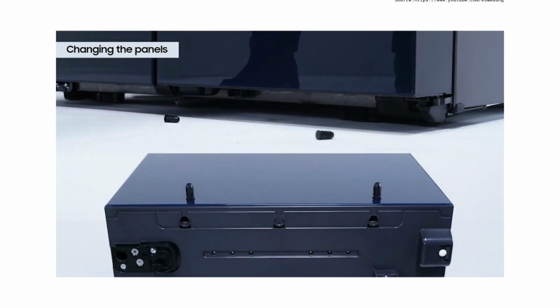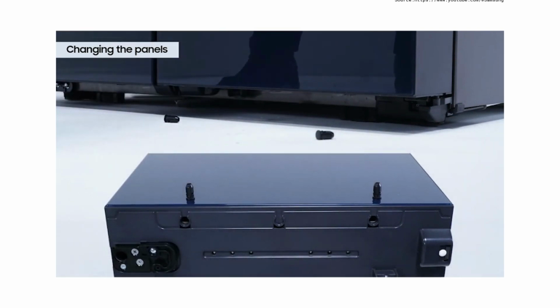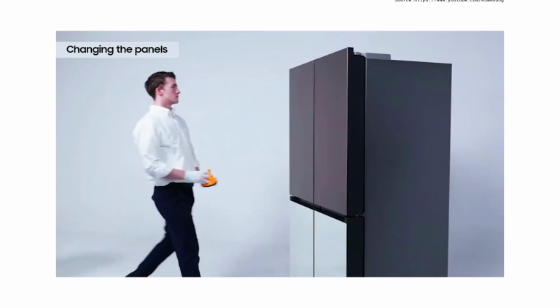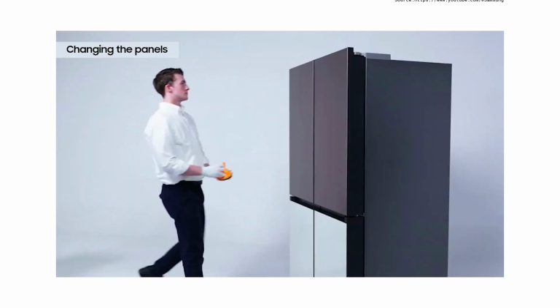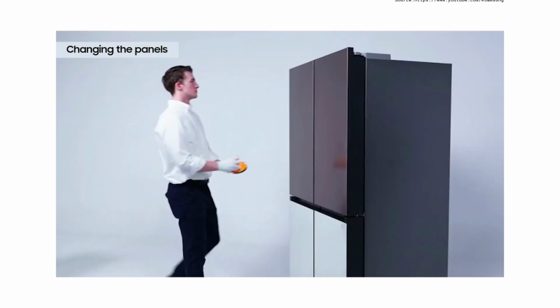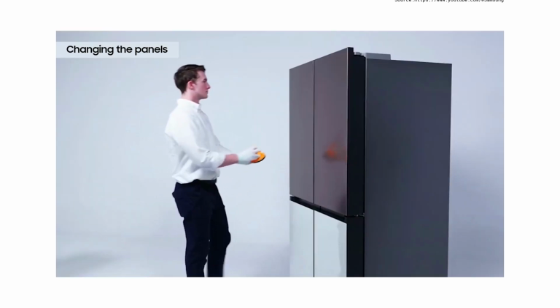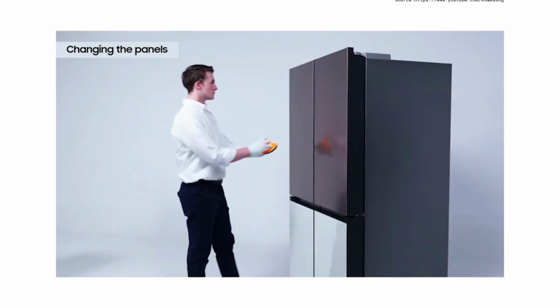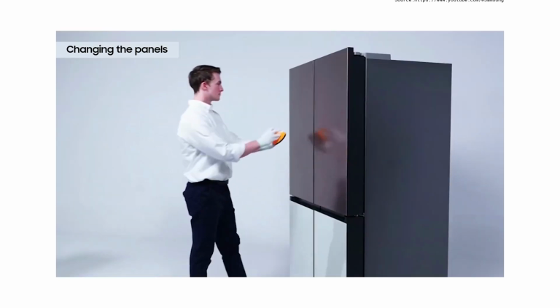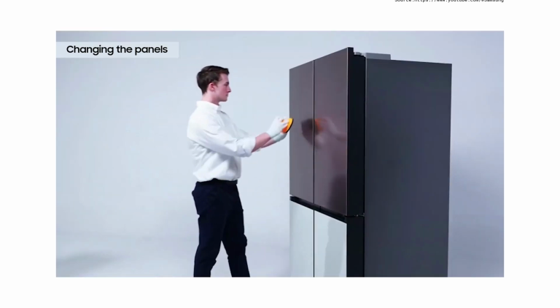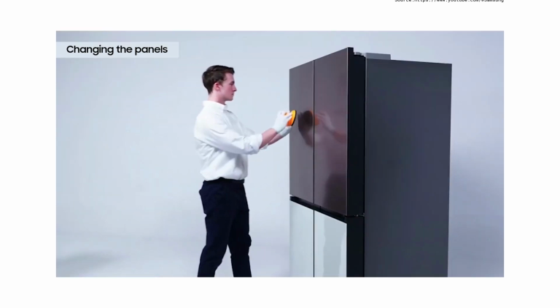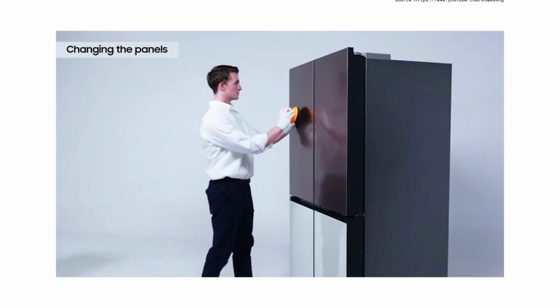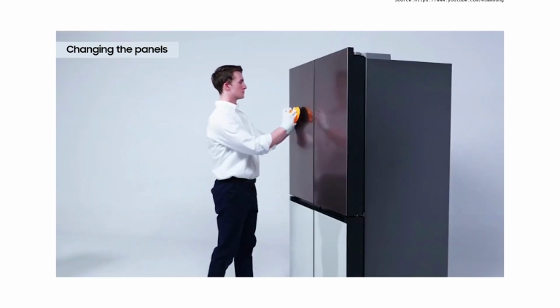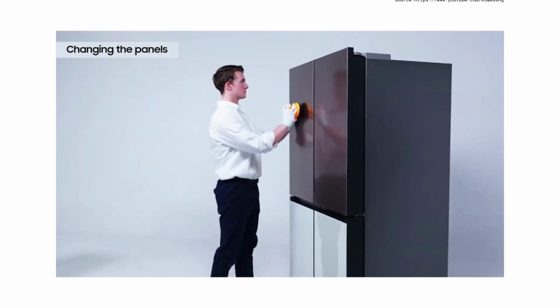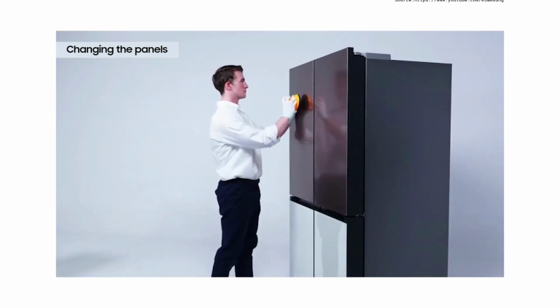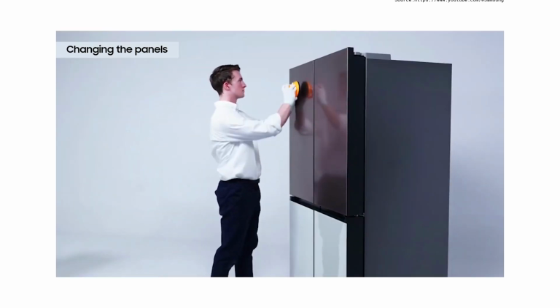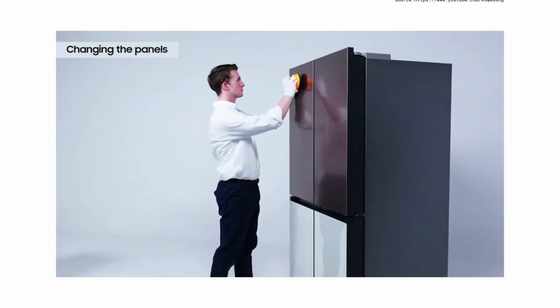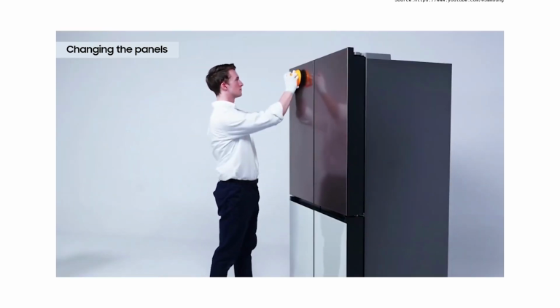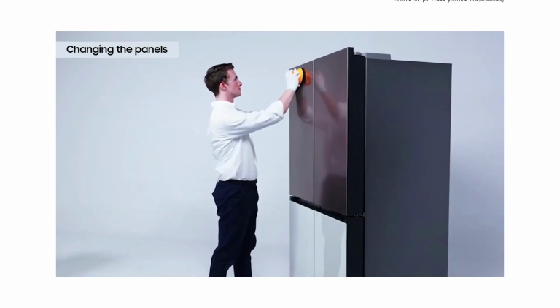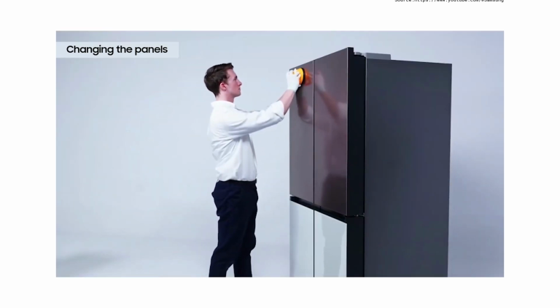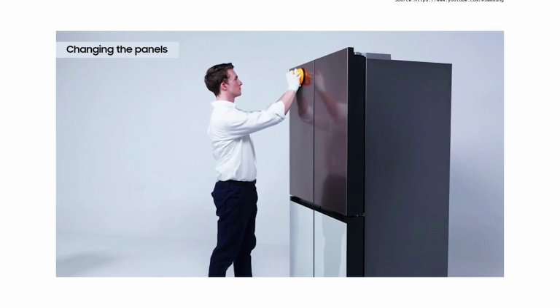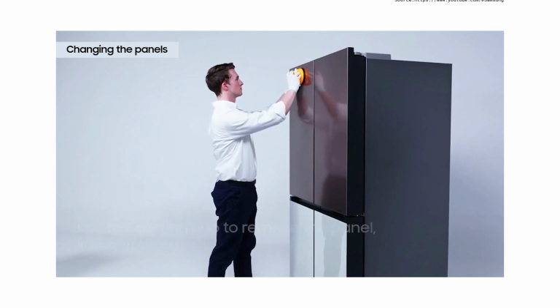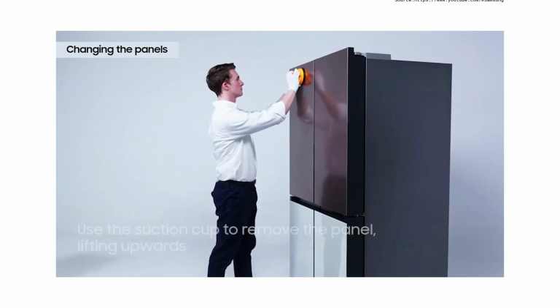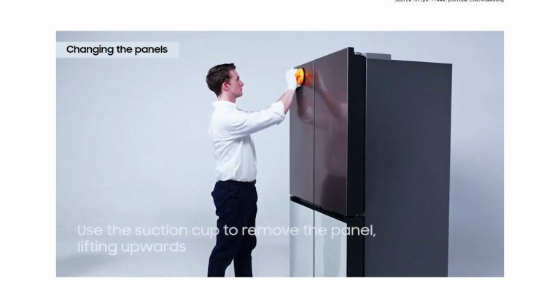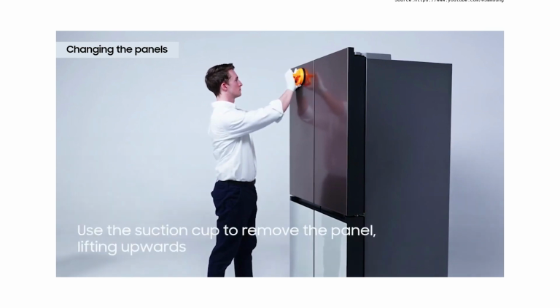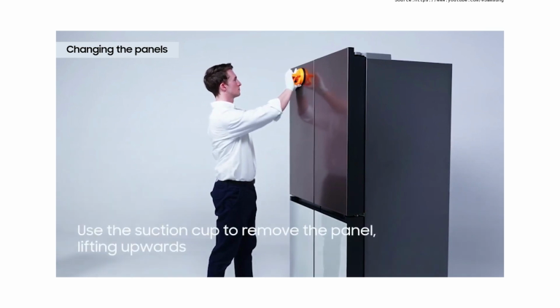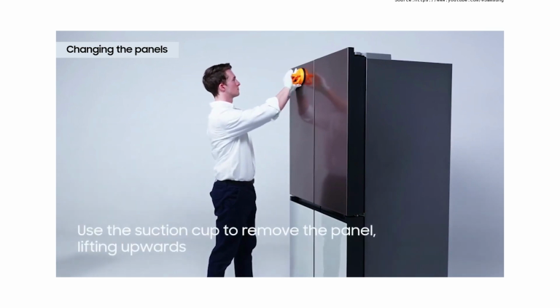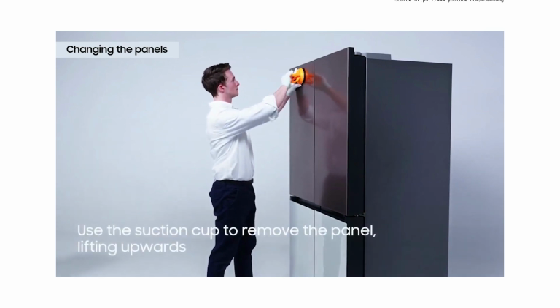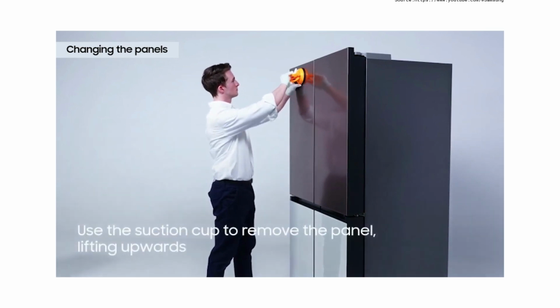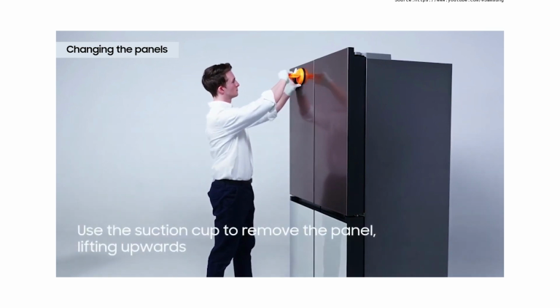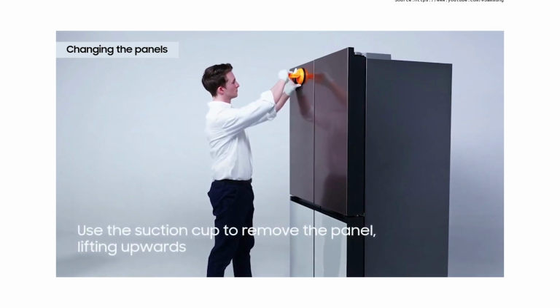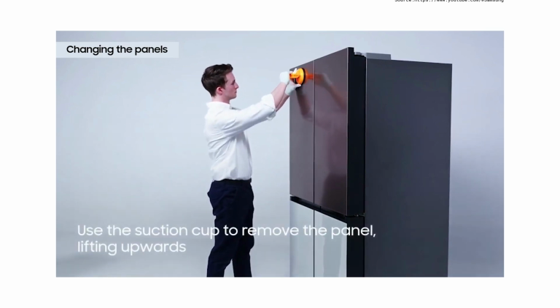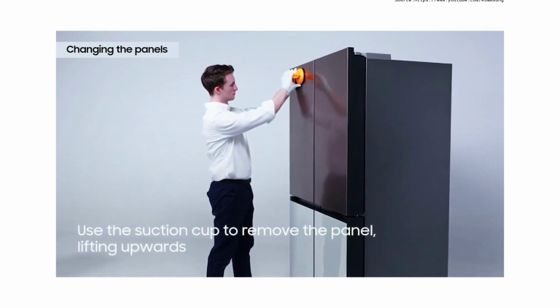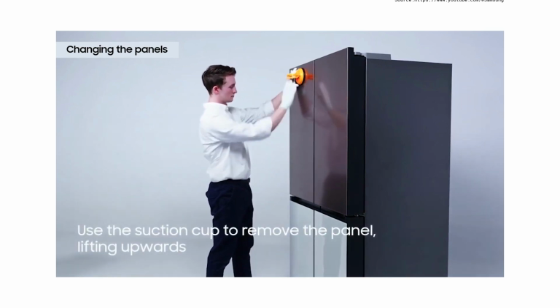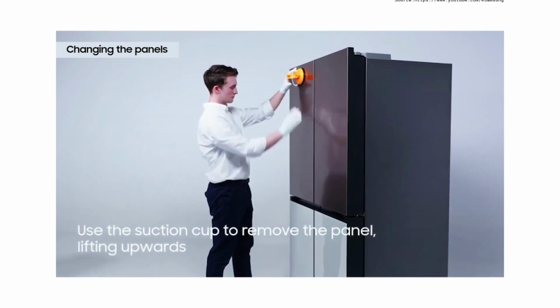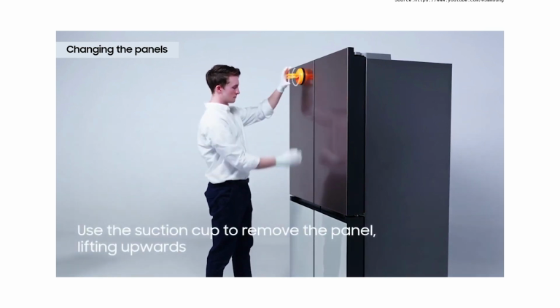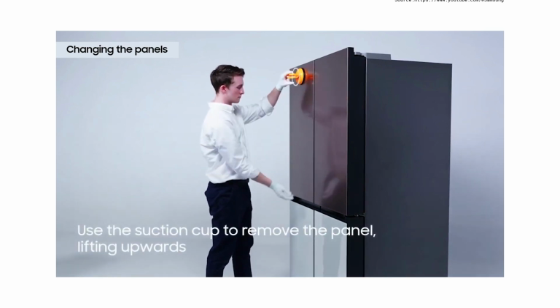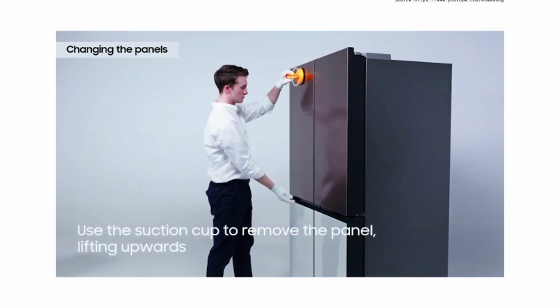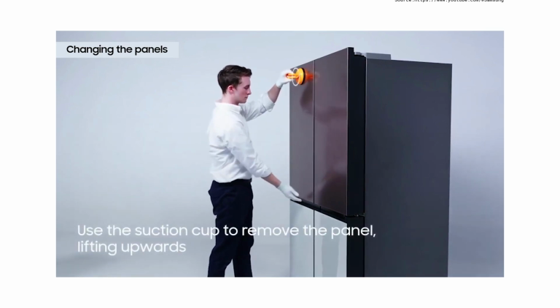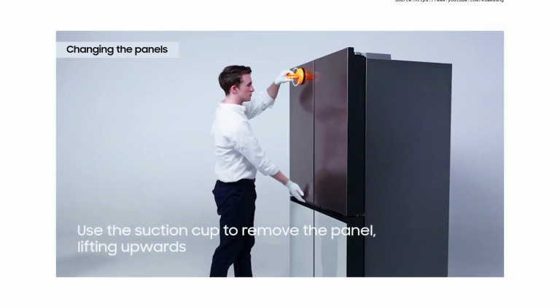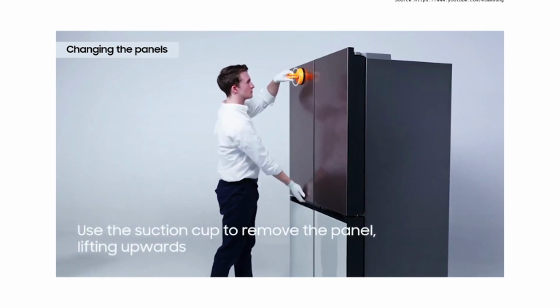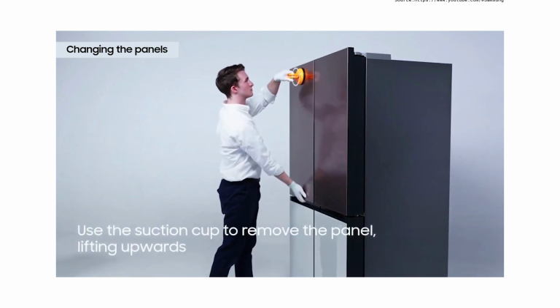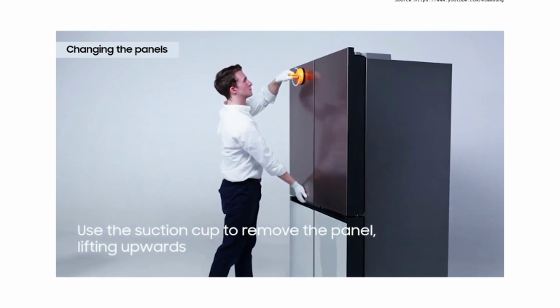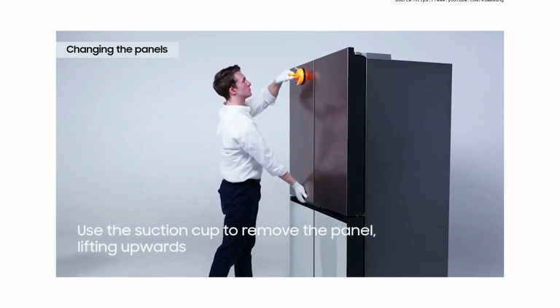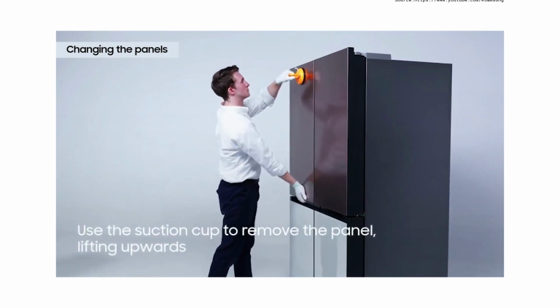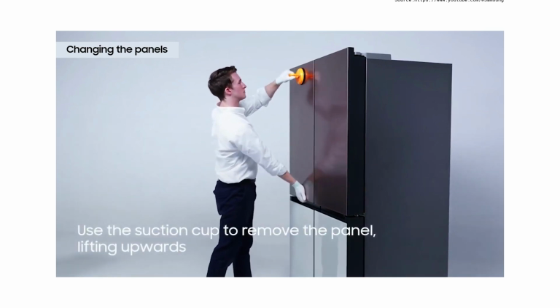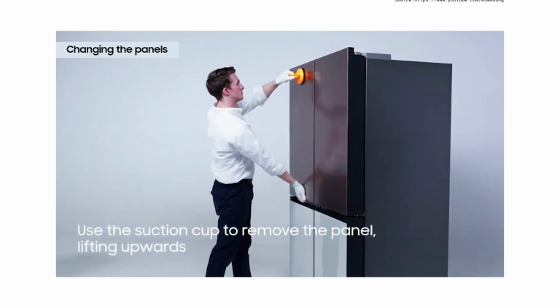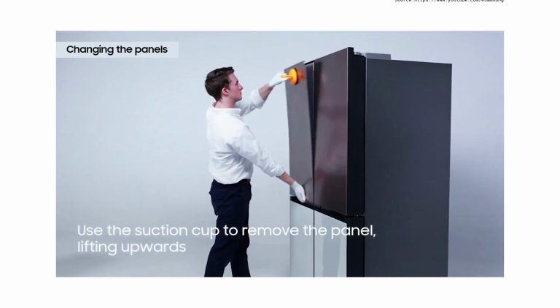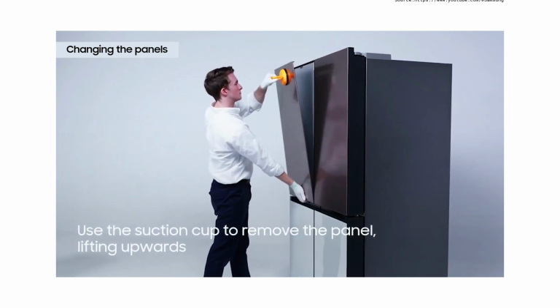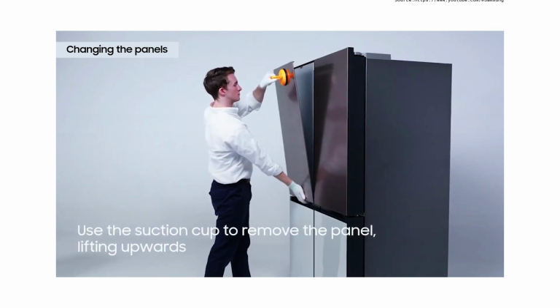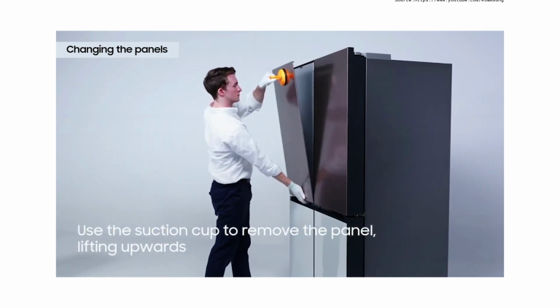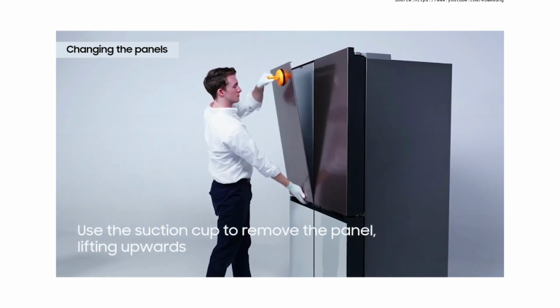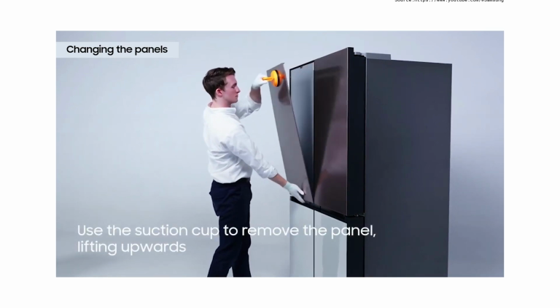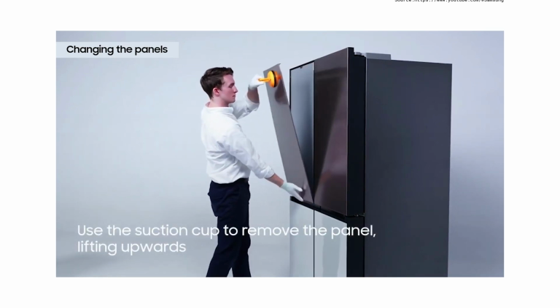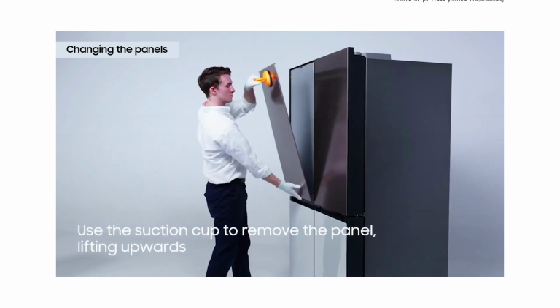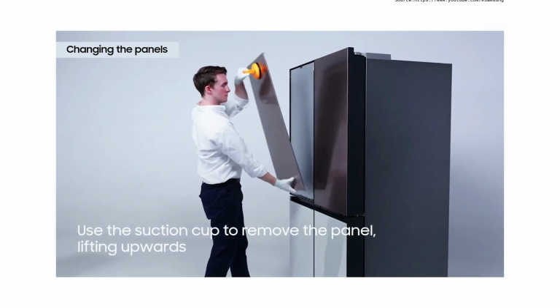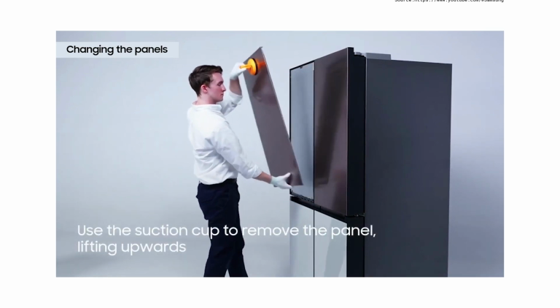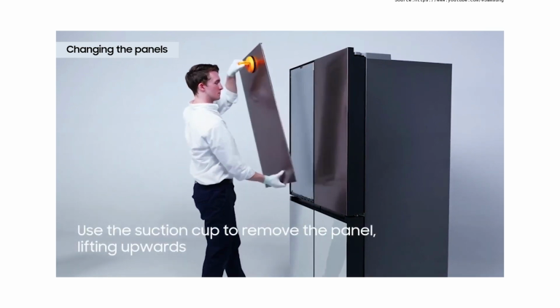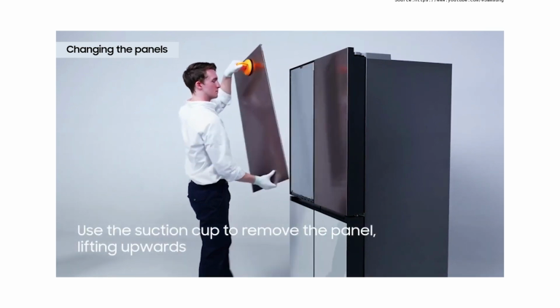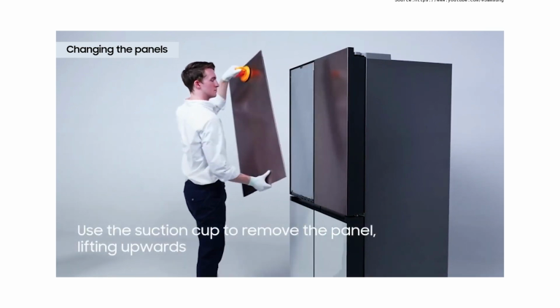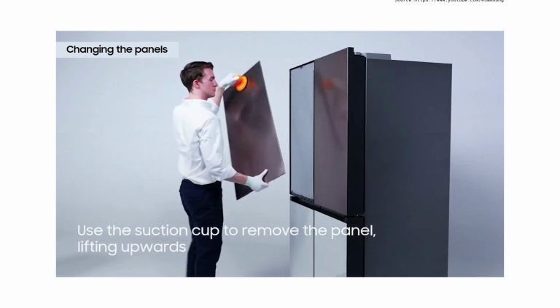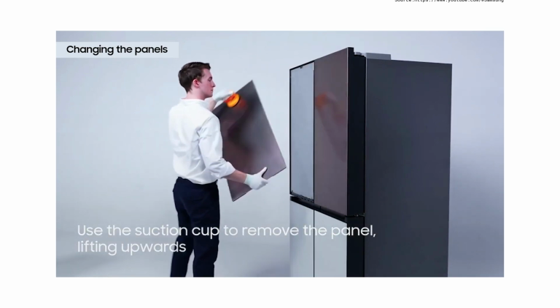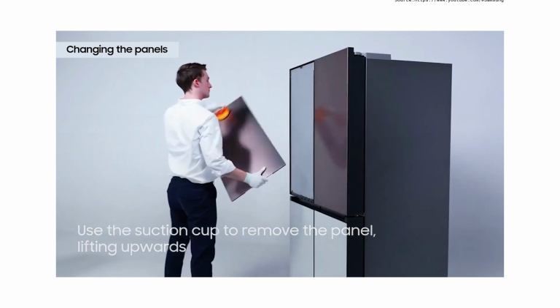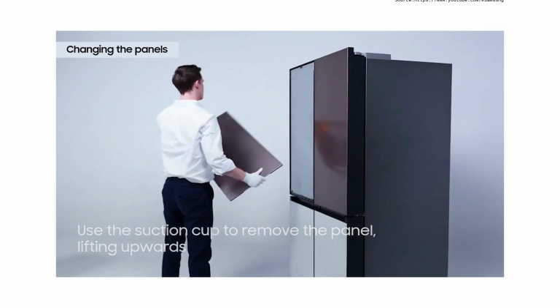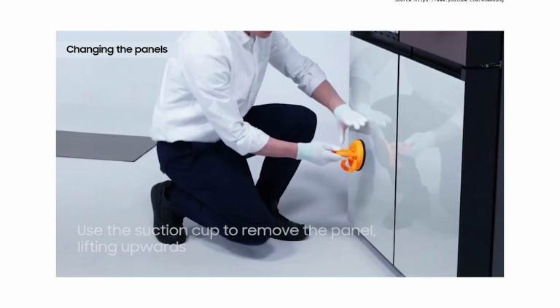To remove the refrigerator door panels, attach the suction cup to the upper part of the panel and pull firmly to release it, then lift up.